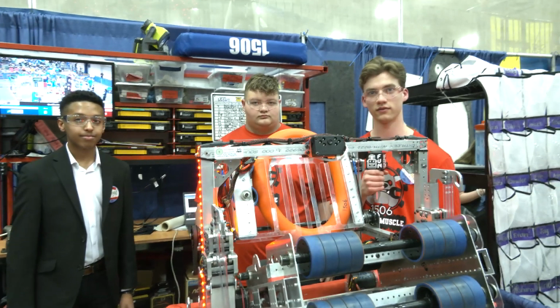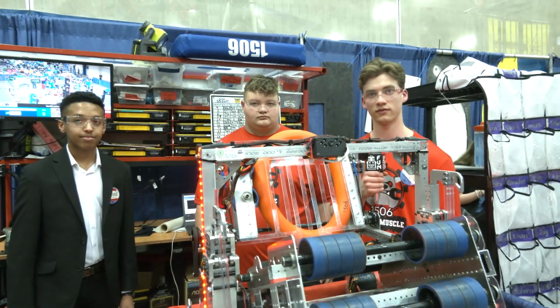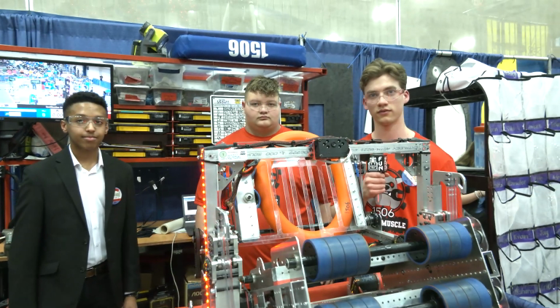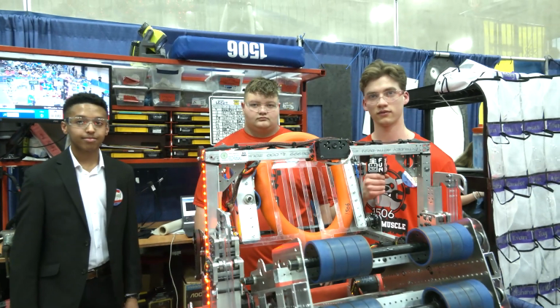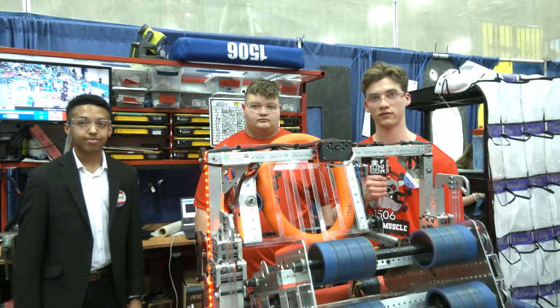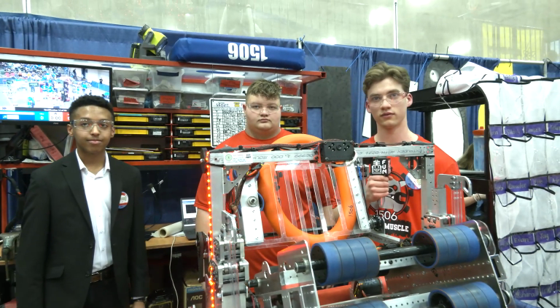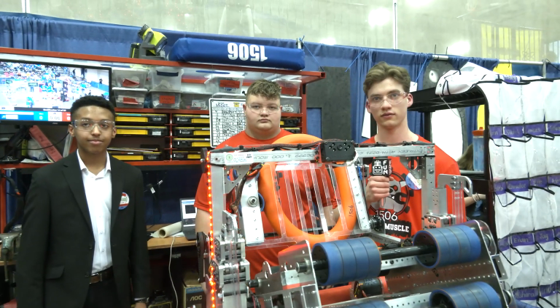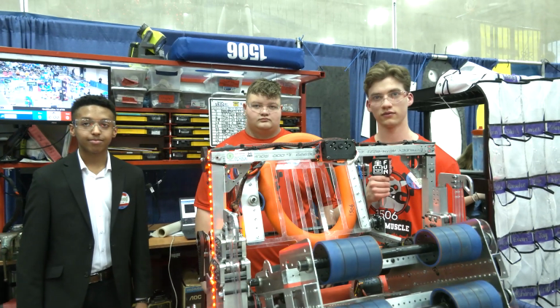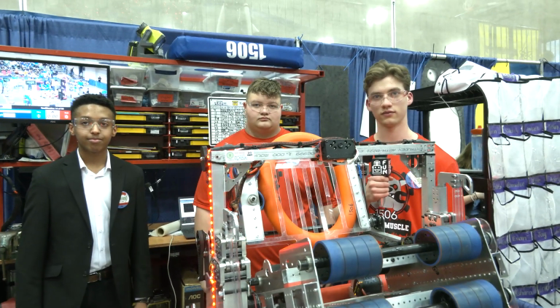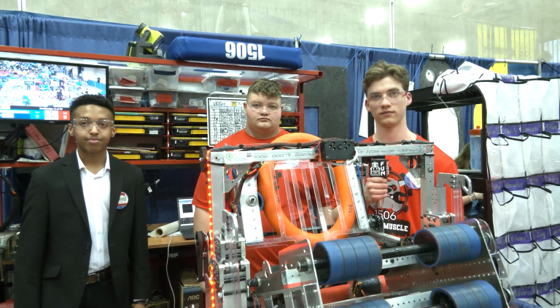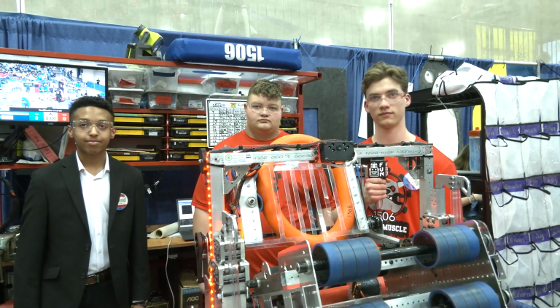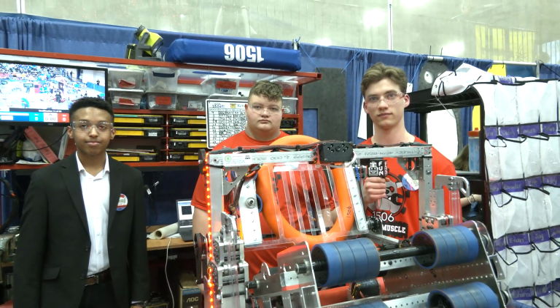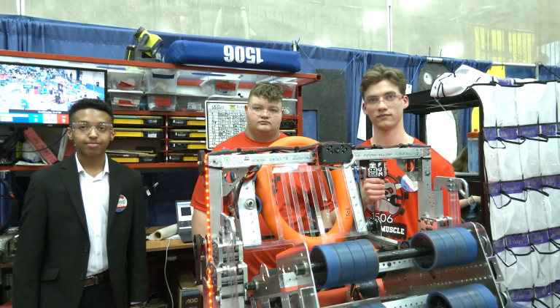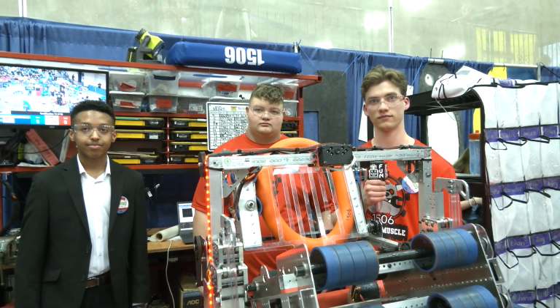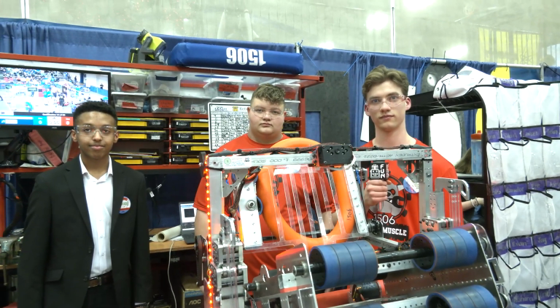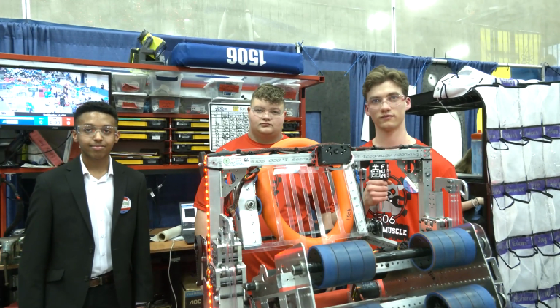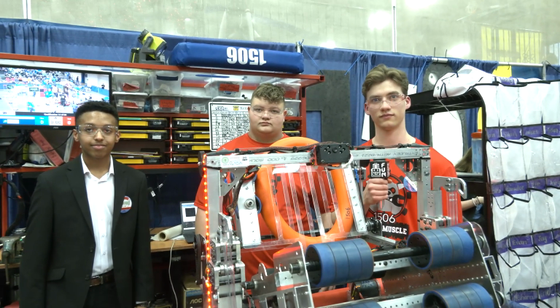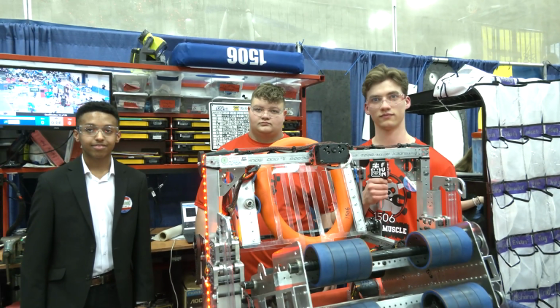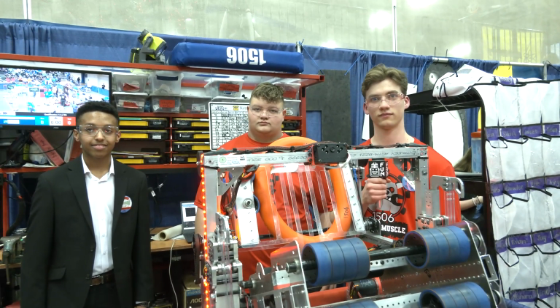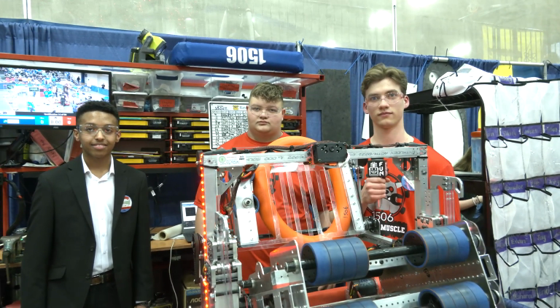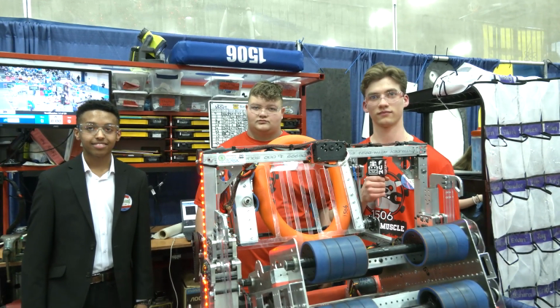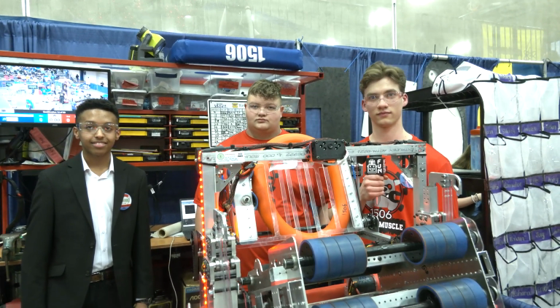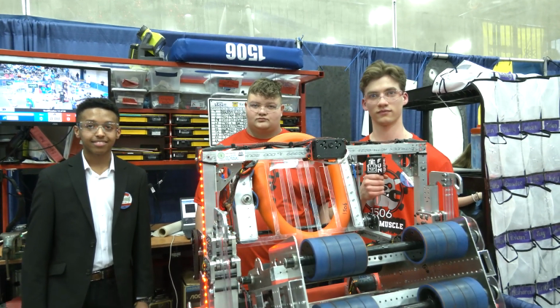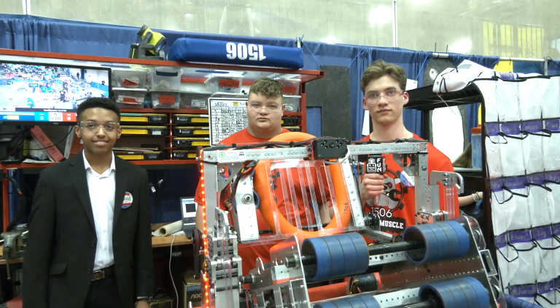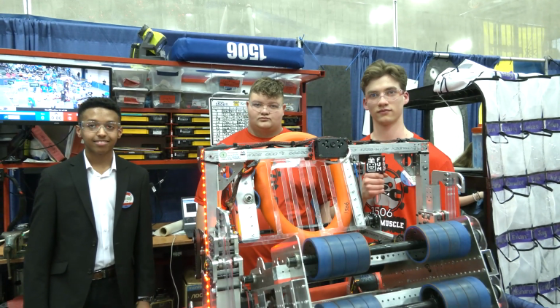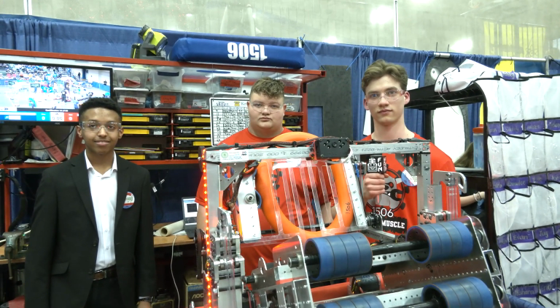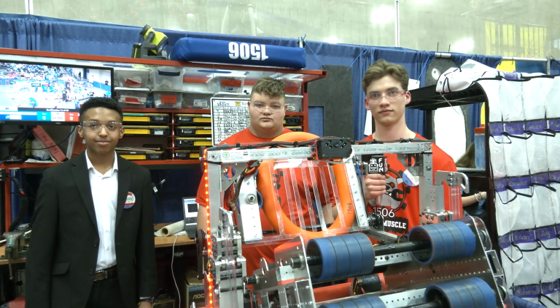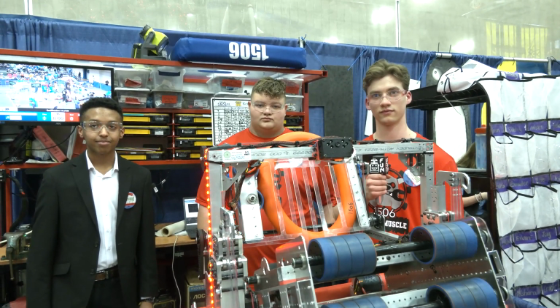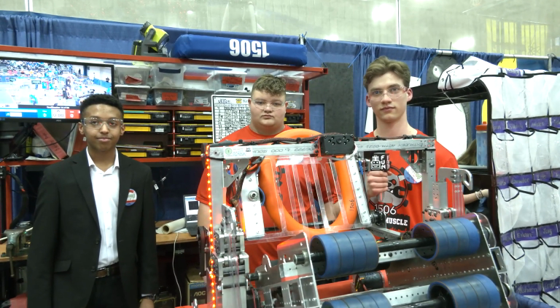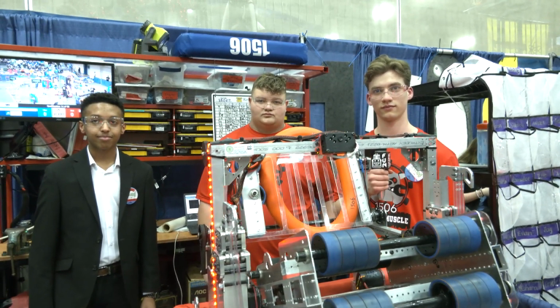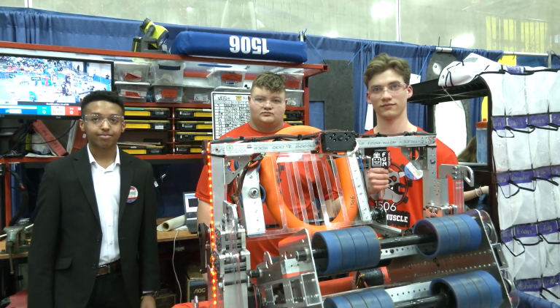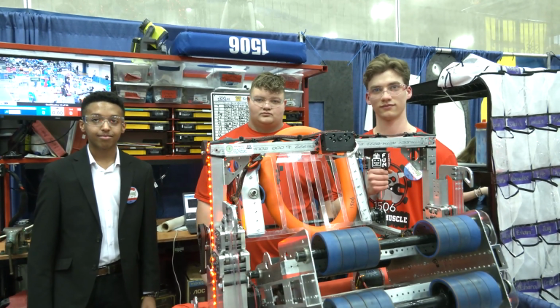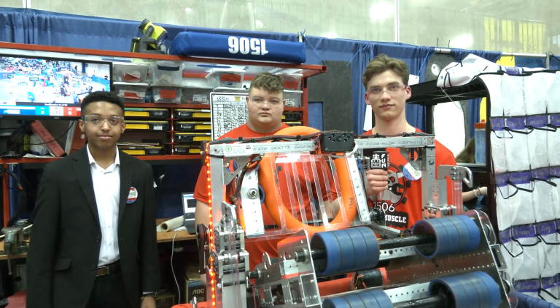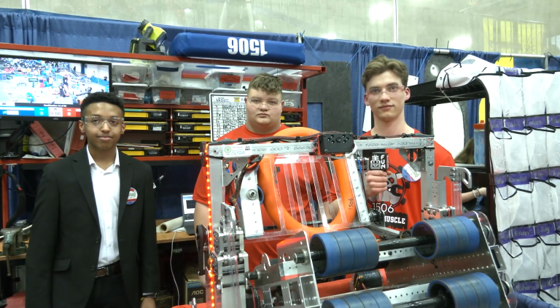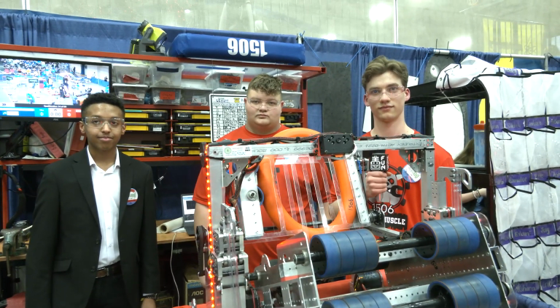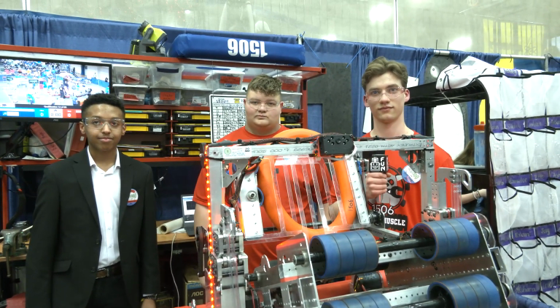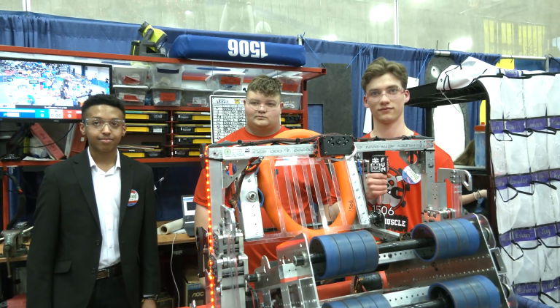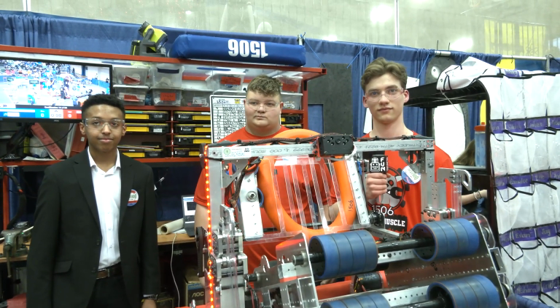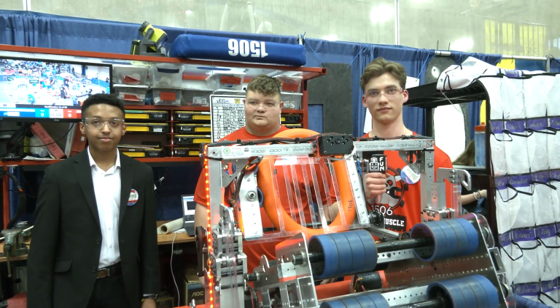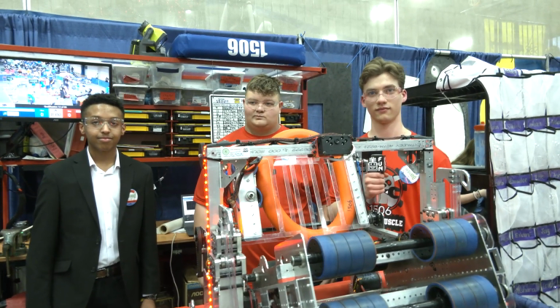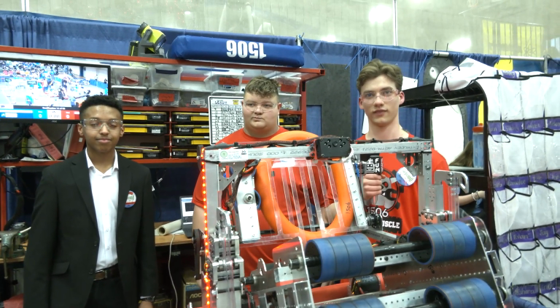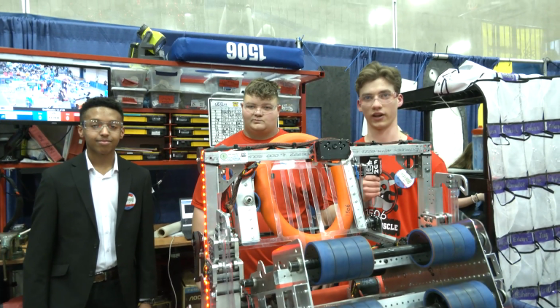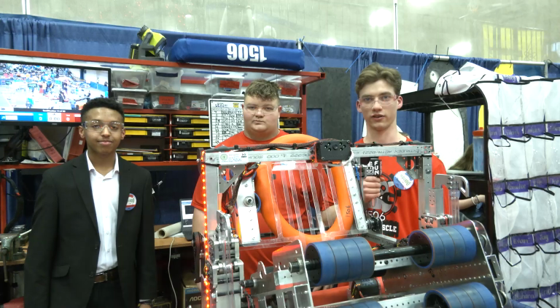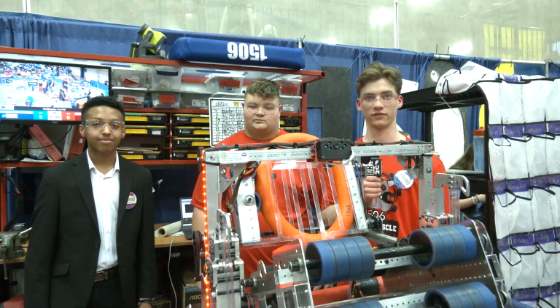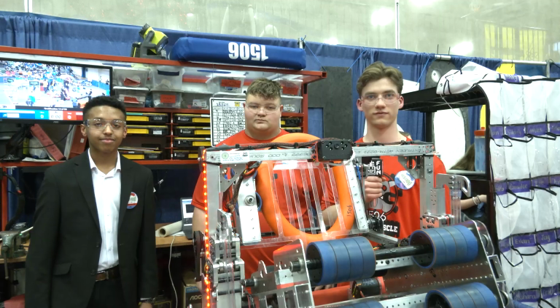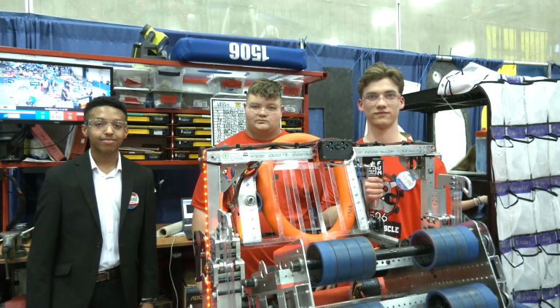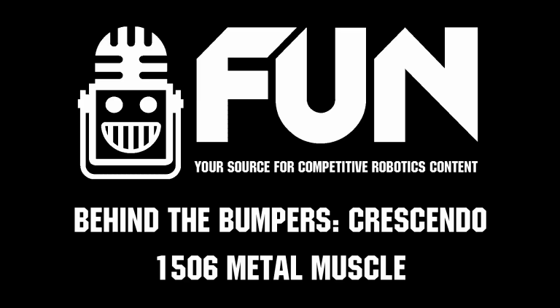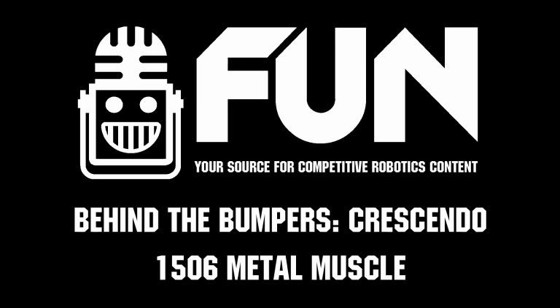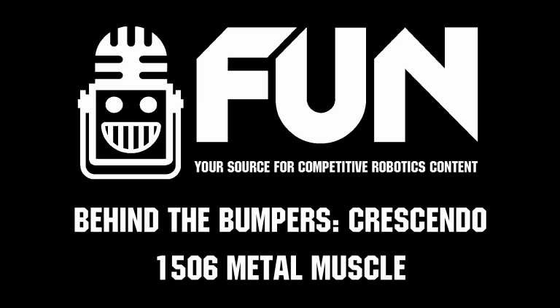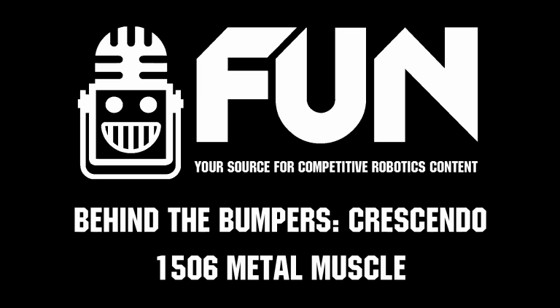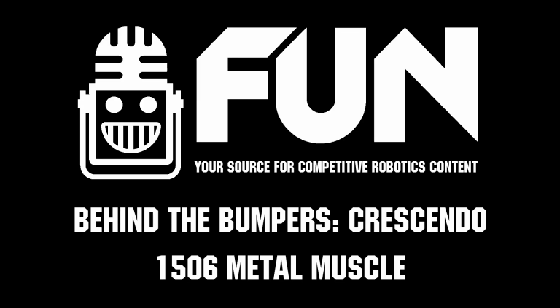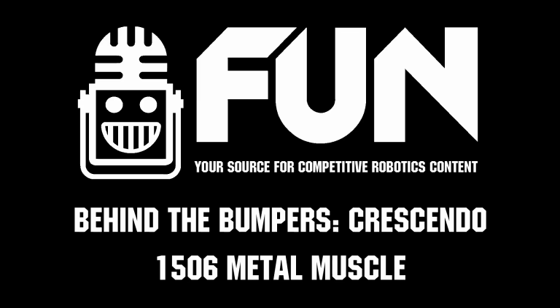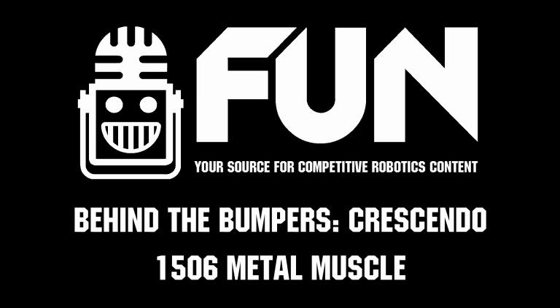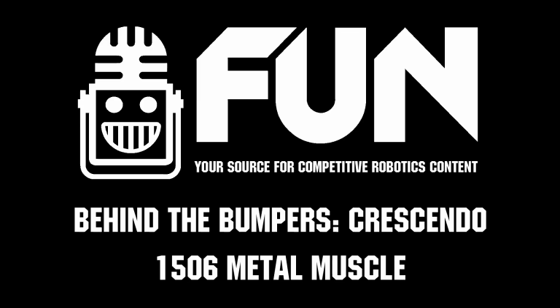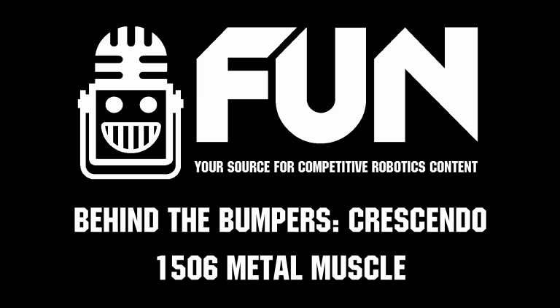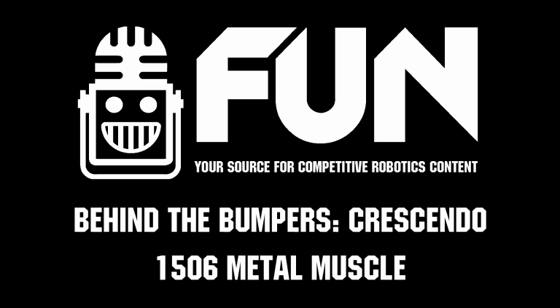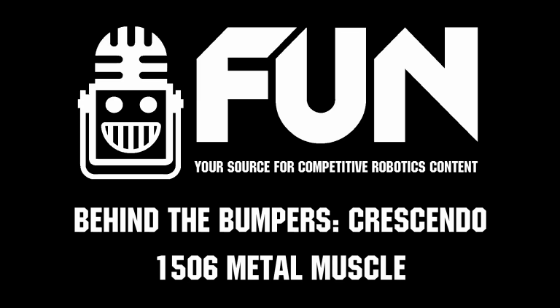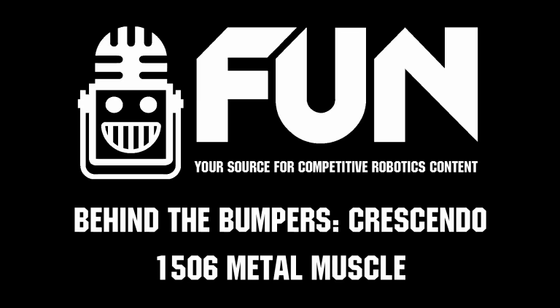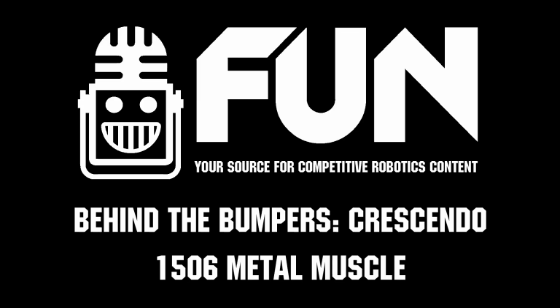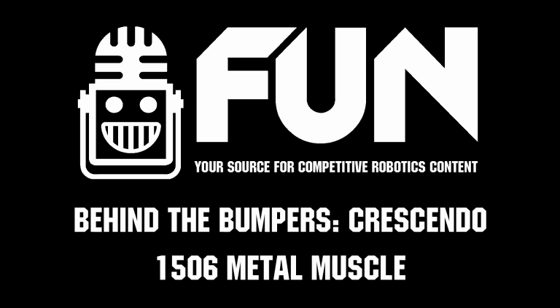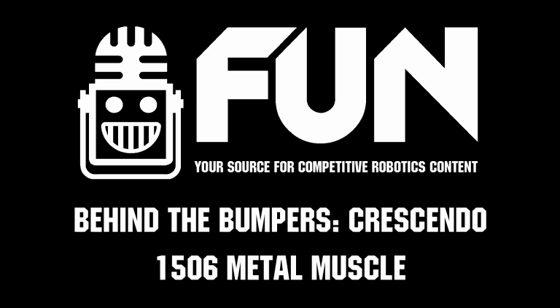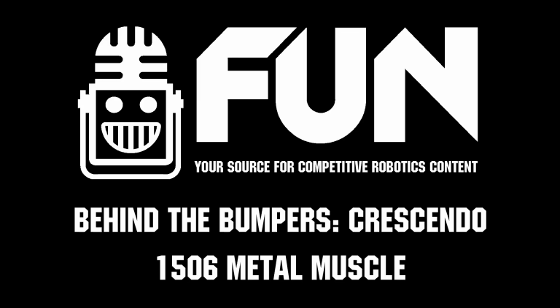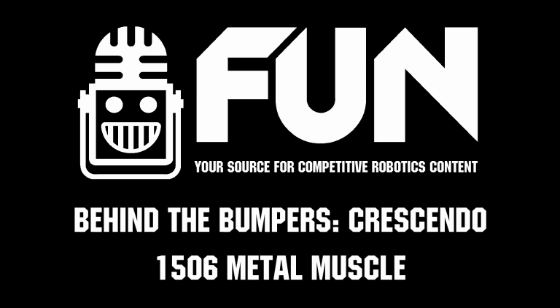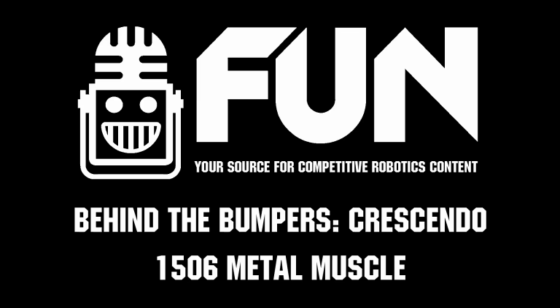1506 Metal Muscle, thanks for telling us more about your robot this year. Good luck the rest of the way, and congratulations on a great robot so far. We look forward to seeing how you do.